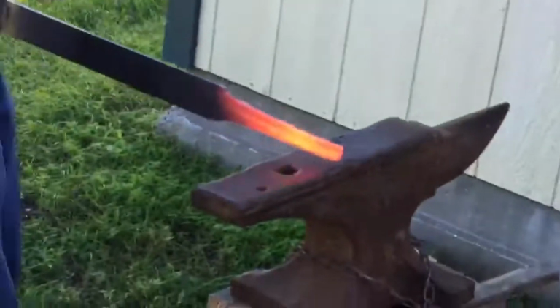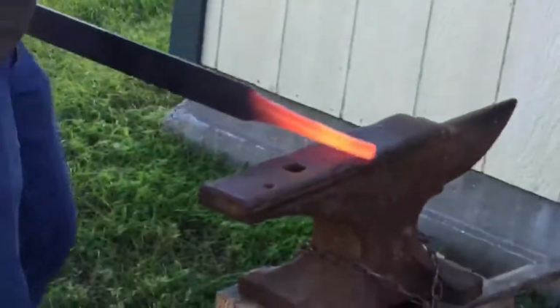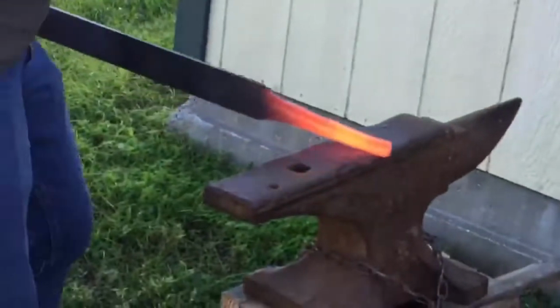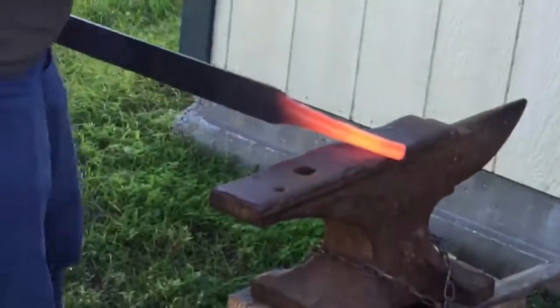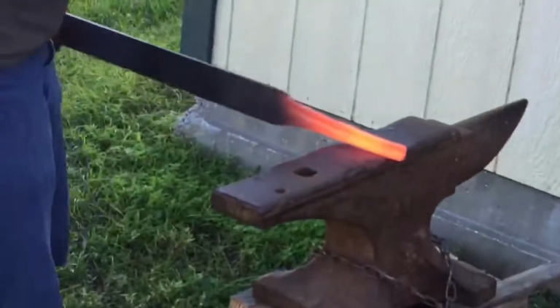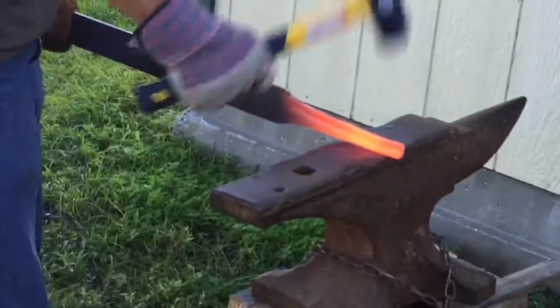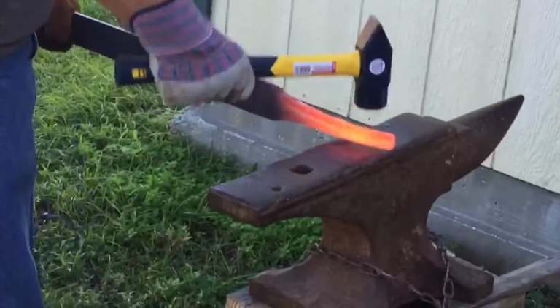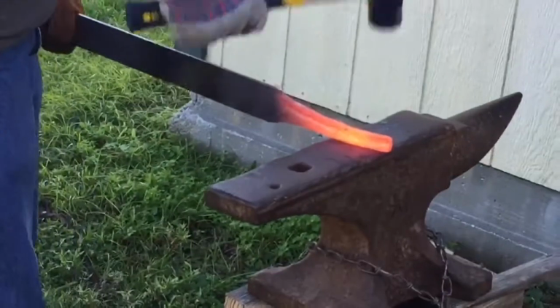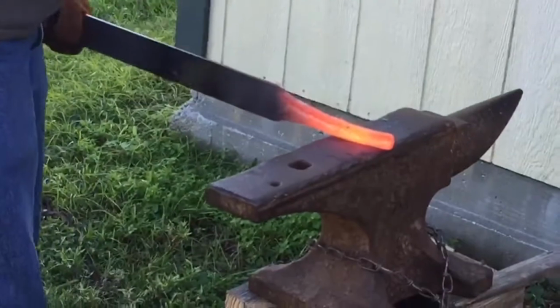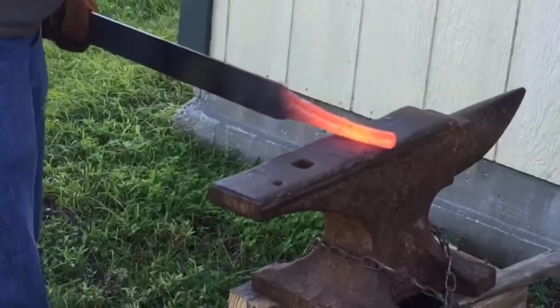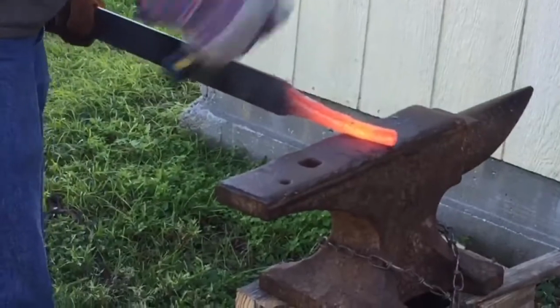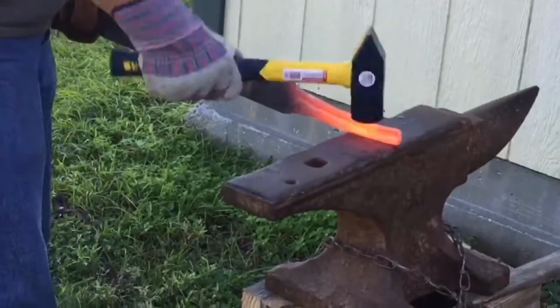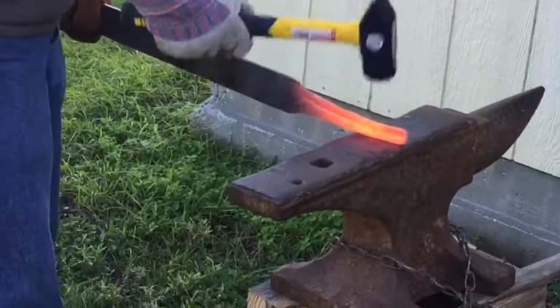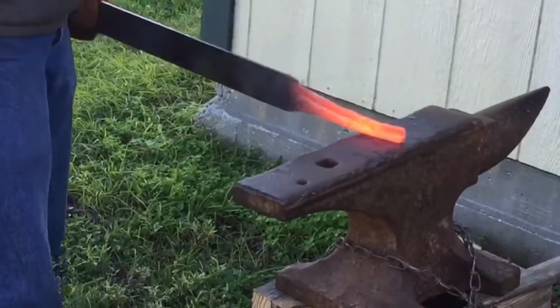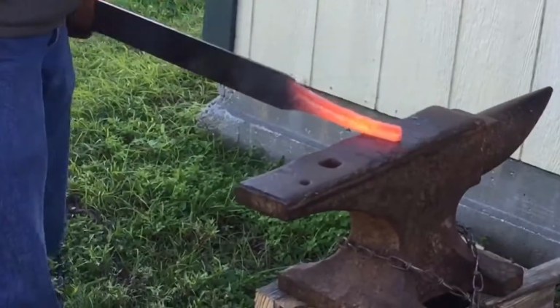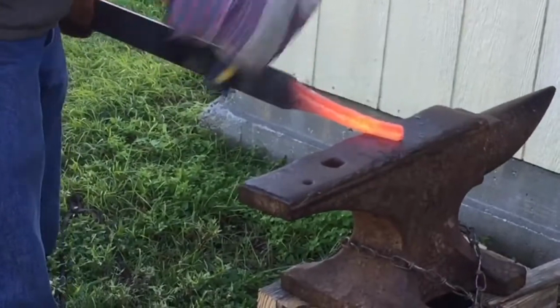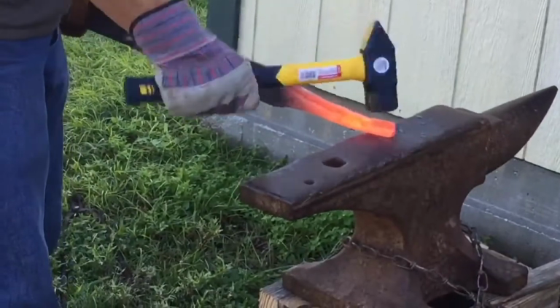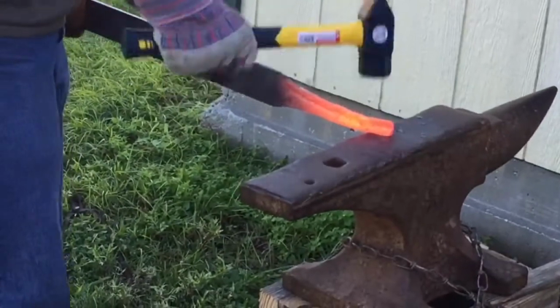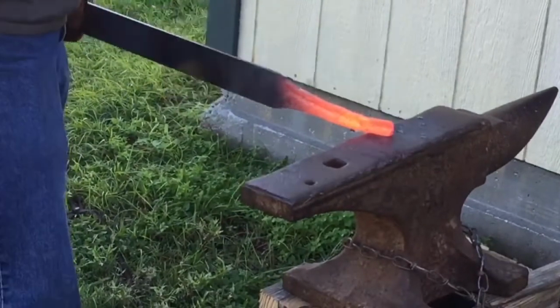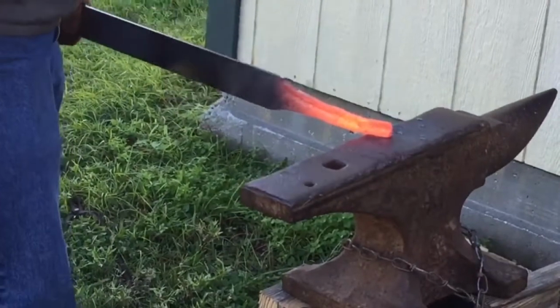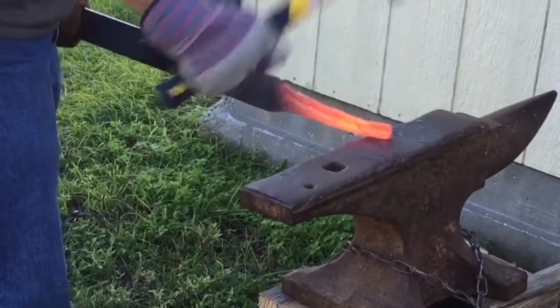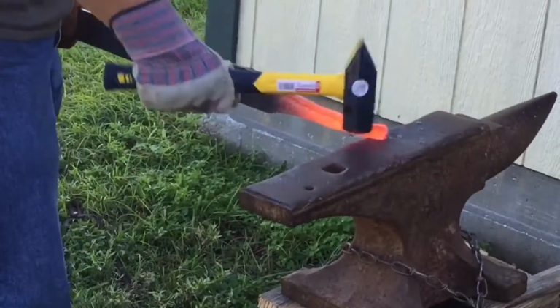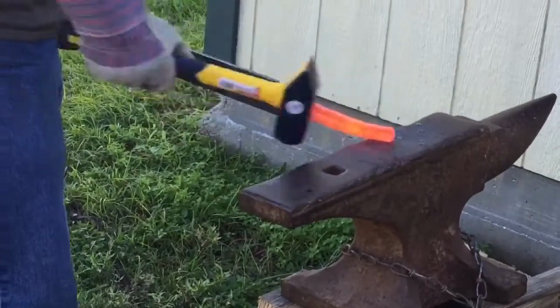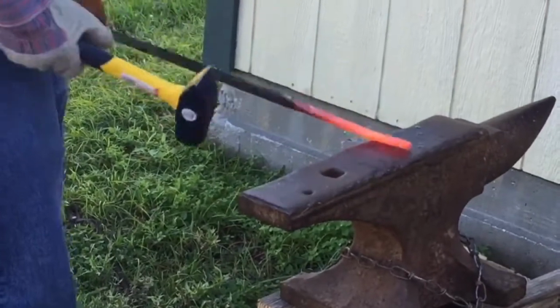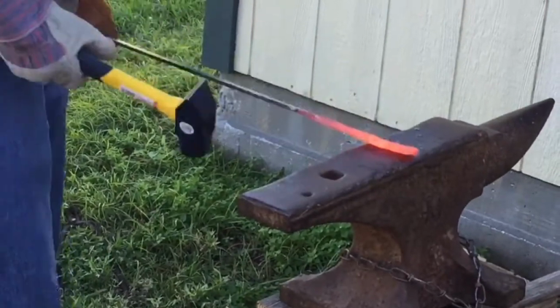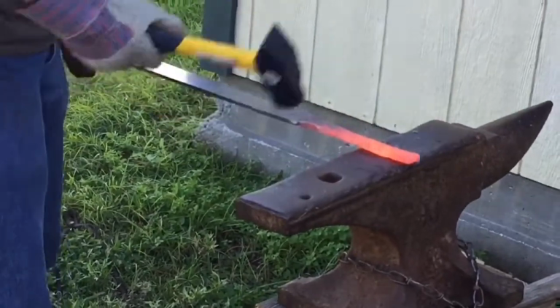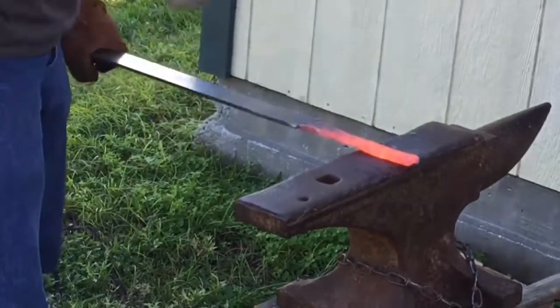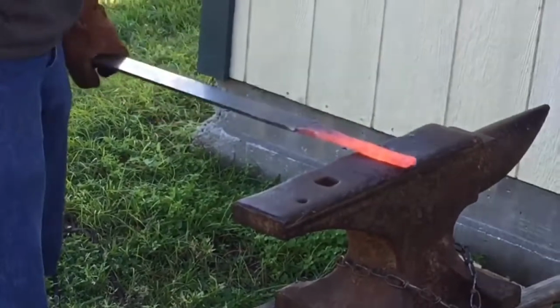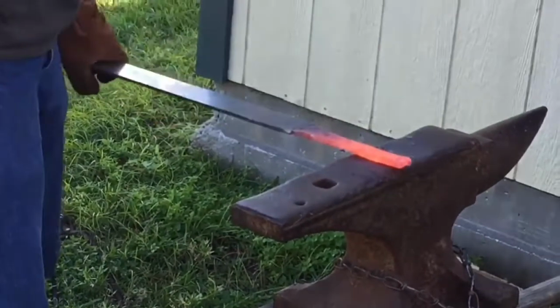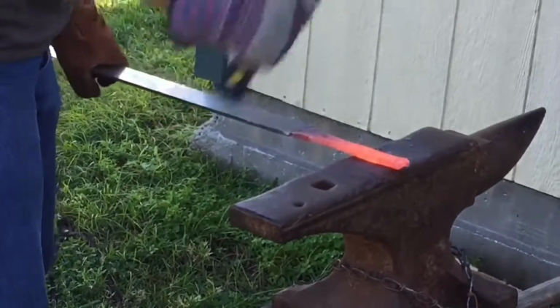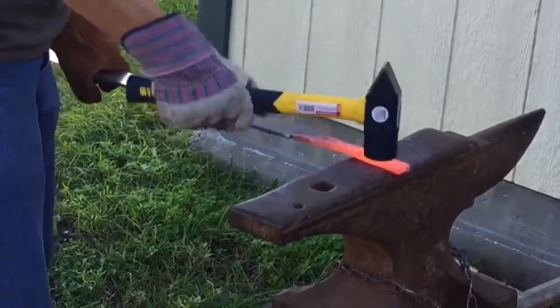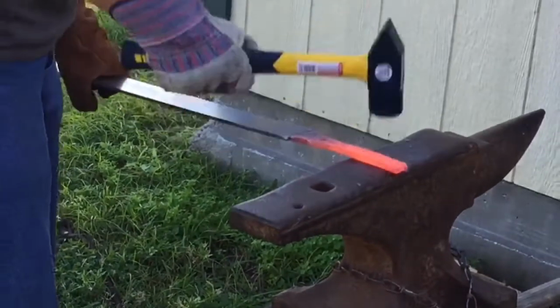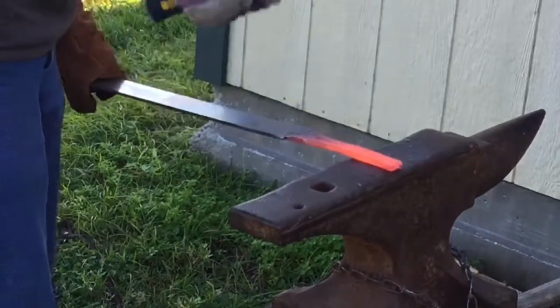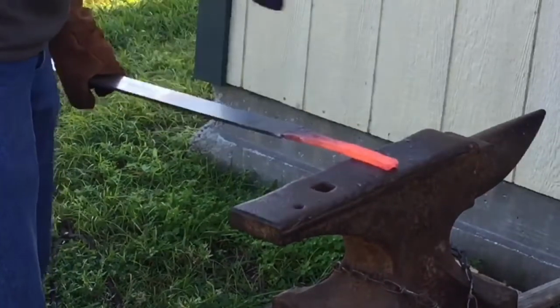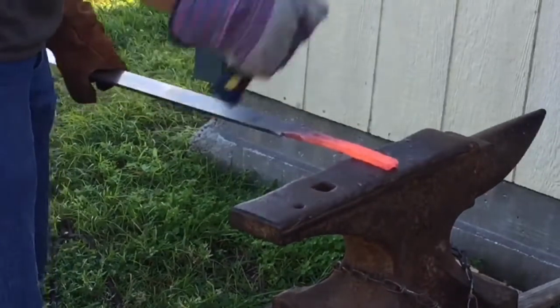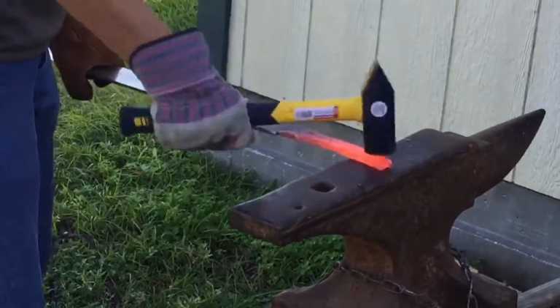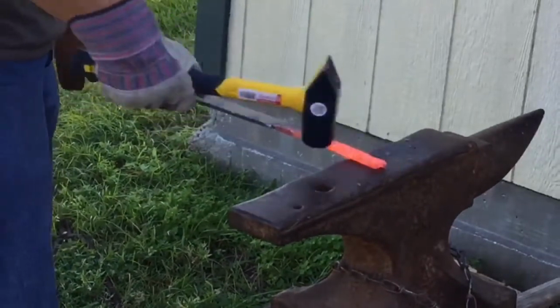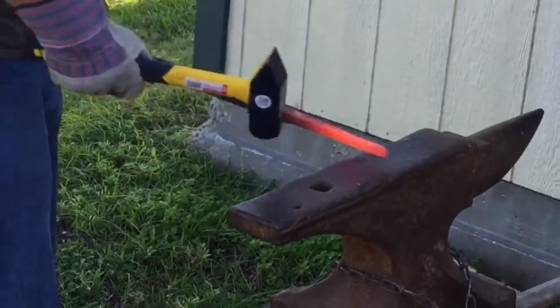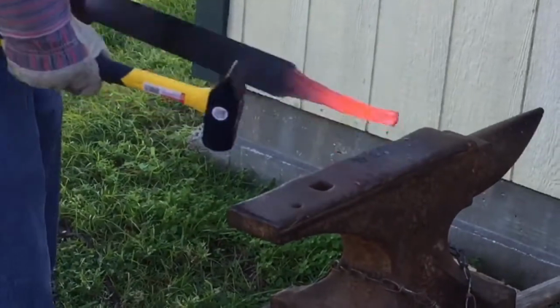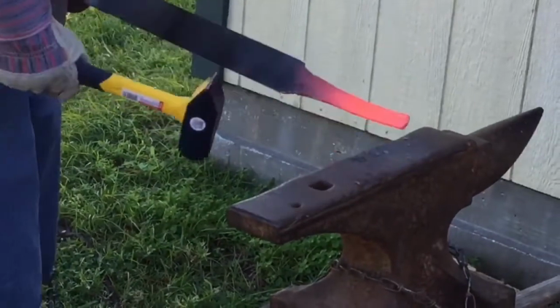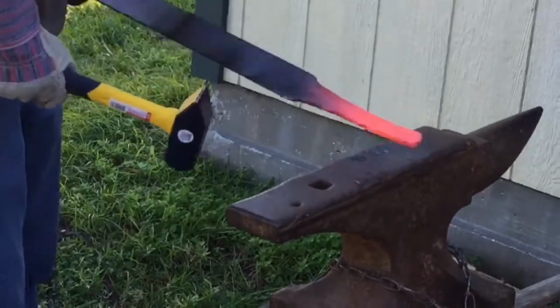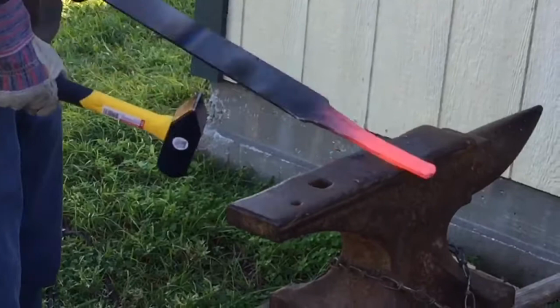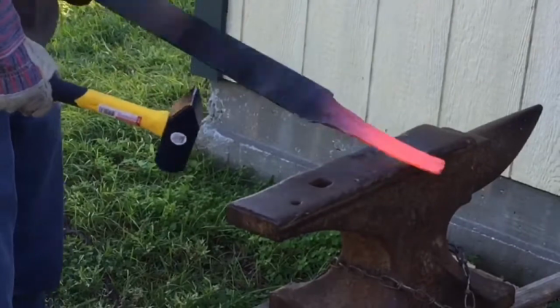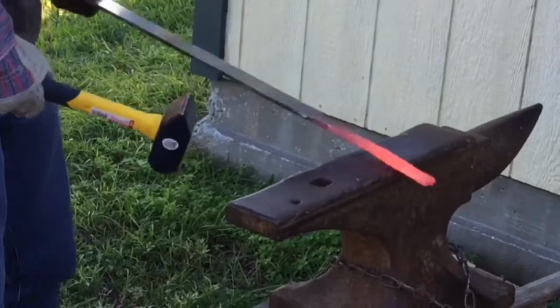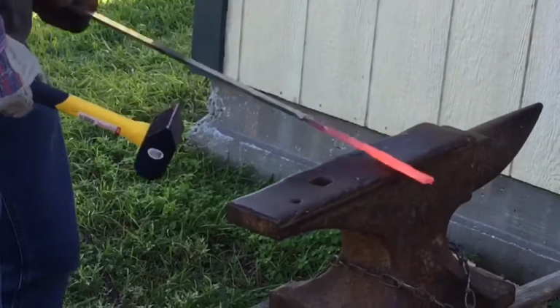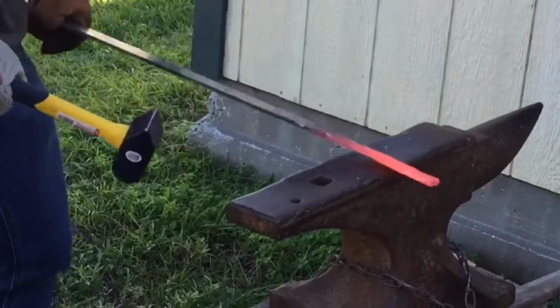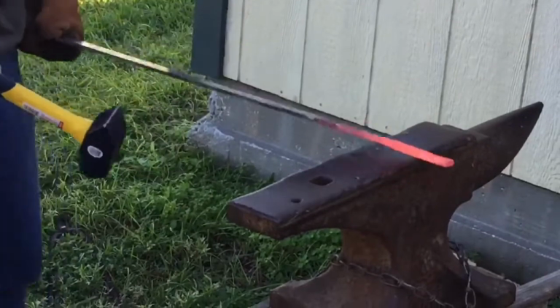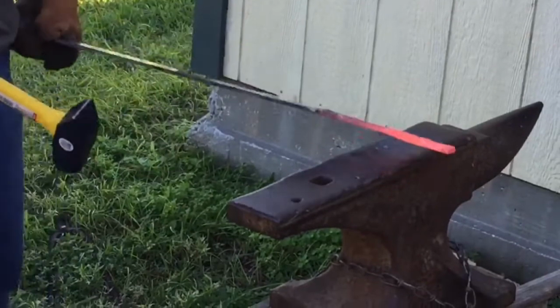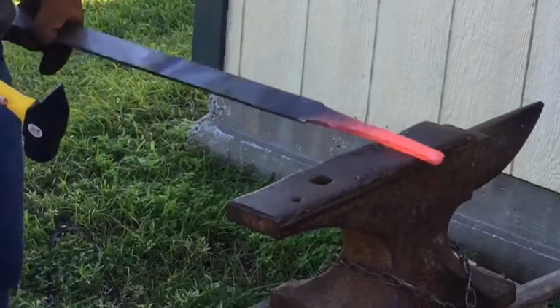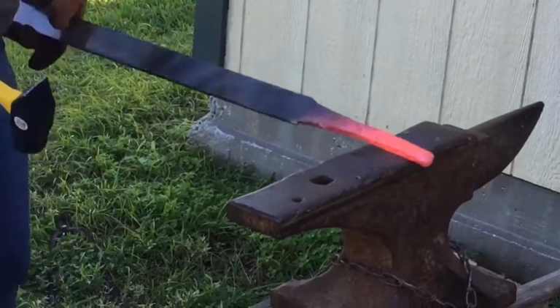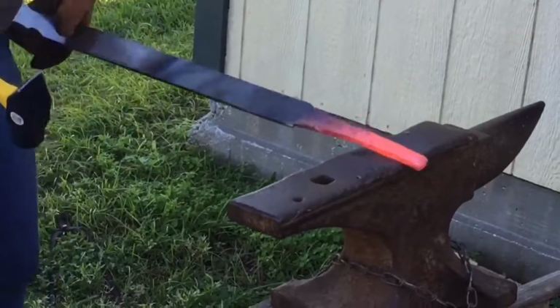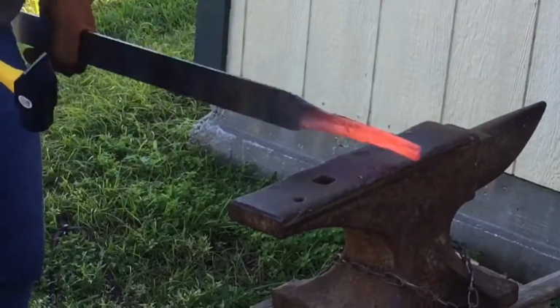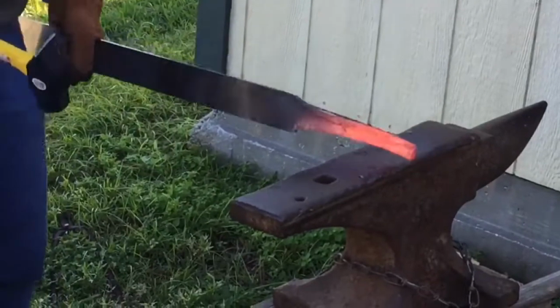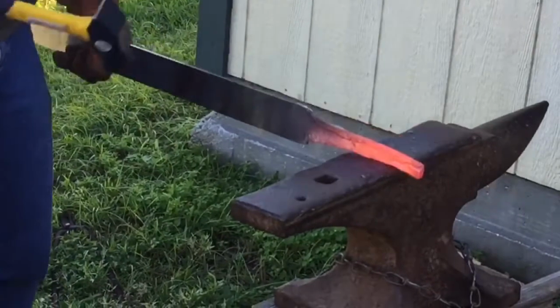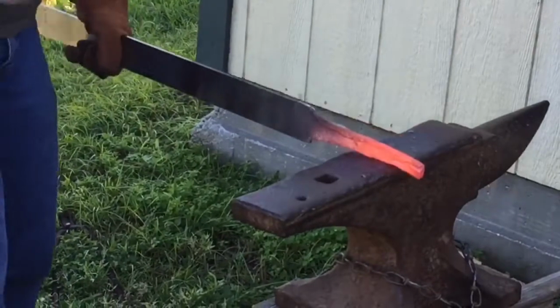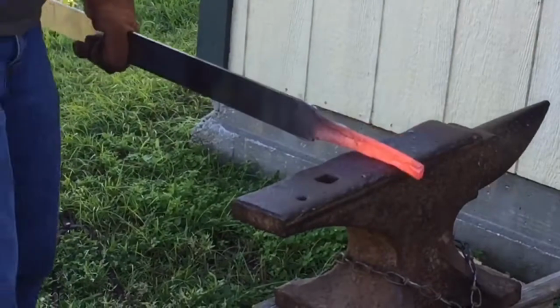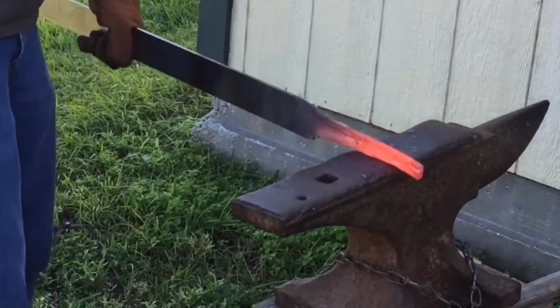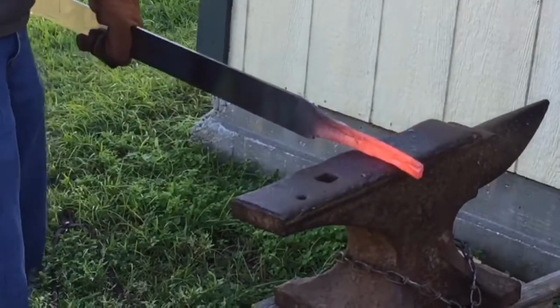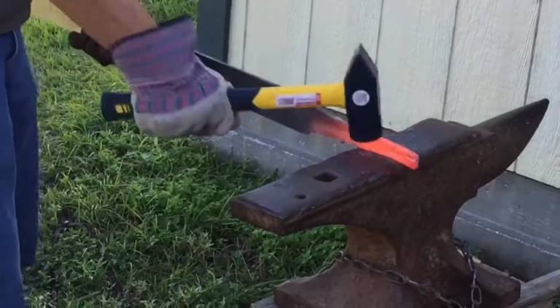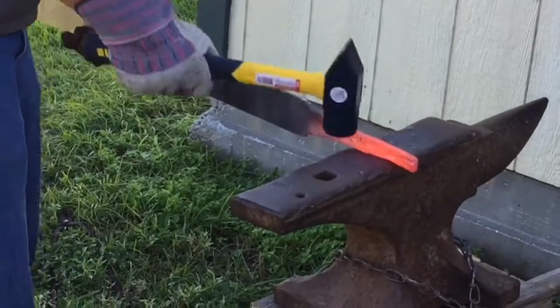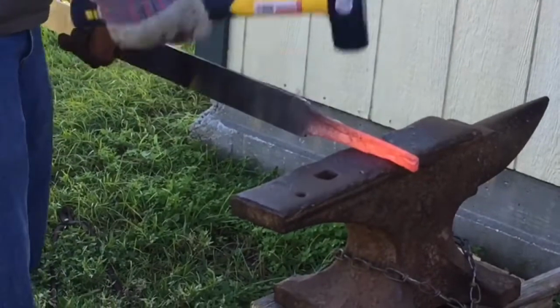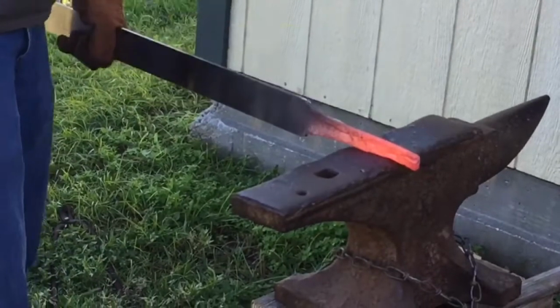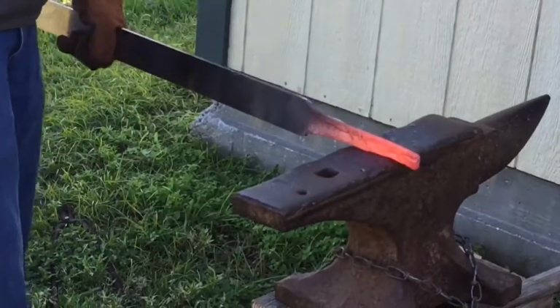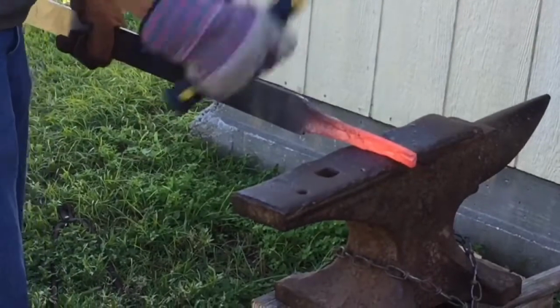At this point we are forging out the tang. When you're doing this, remember to keep even strikes on both sides. You can do this by counting.